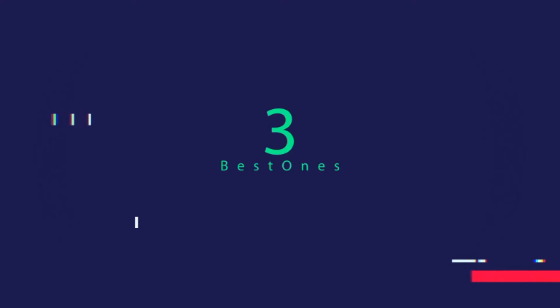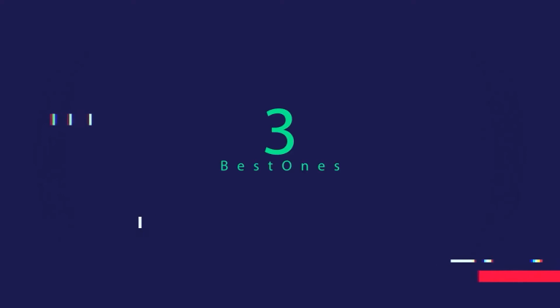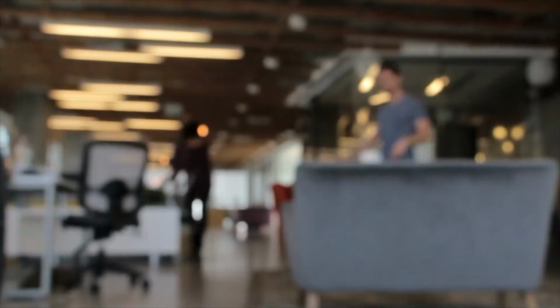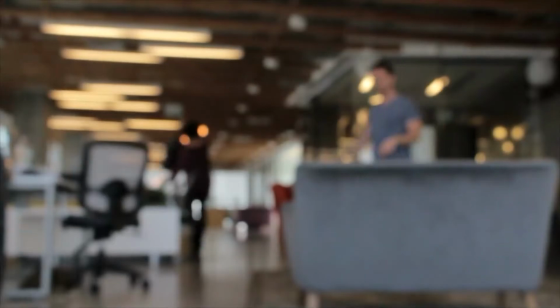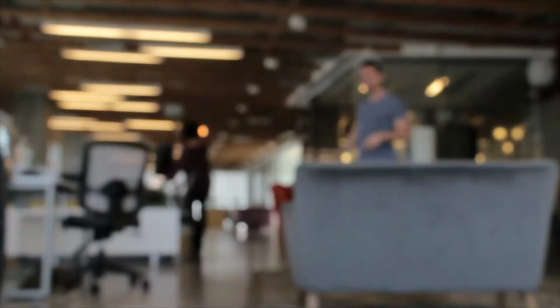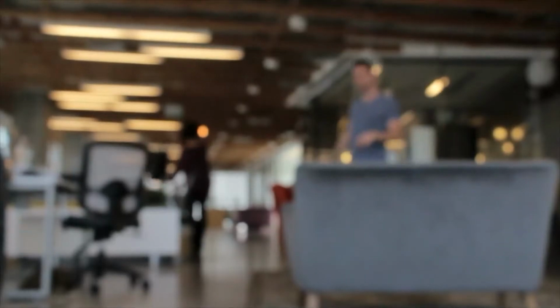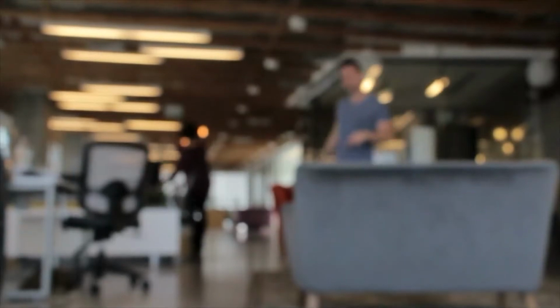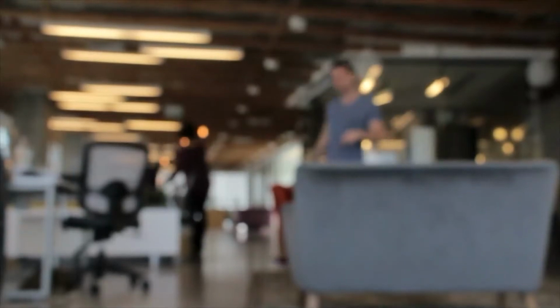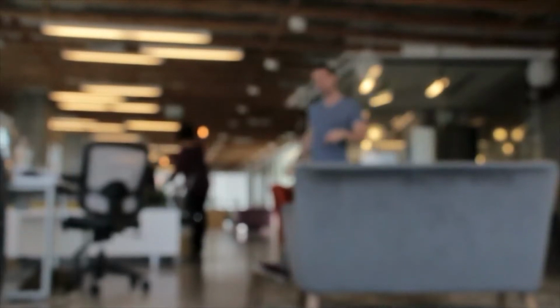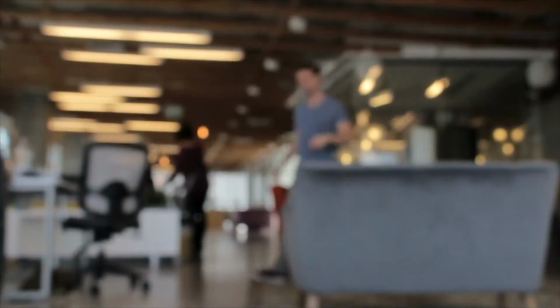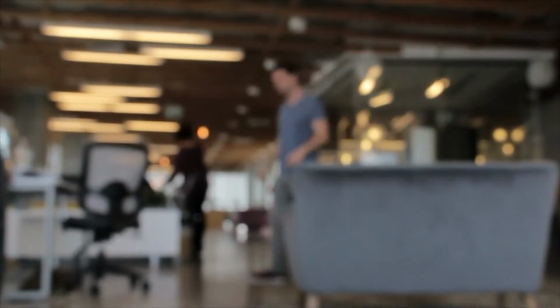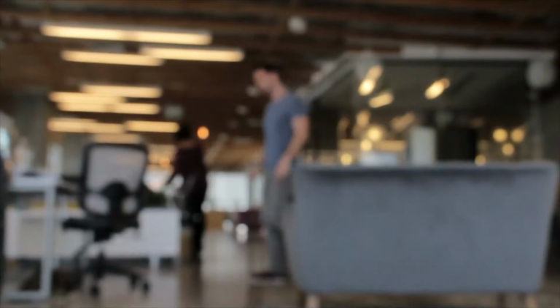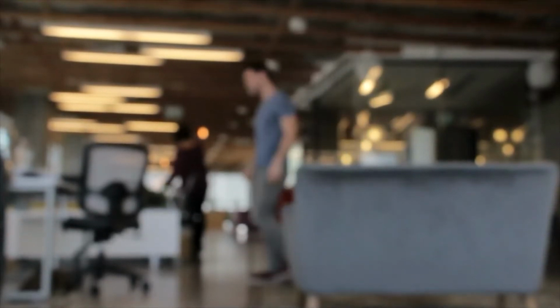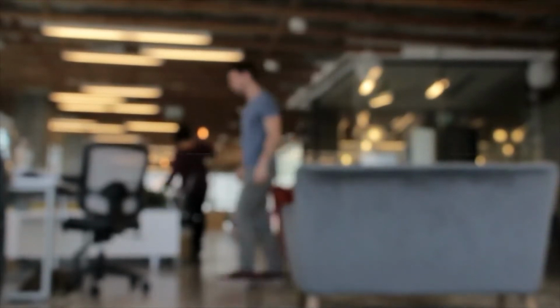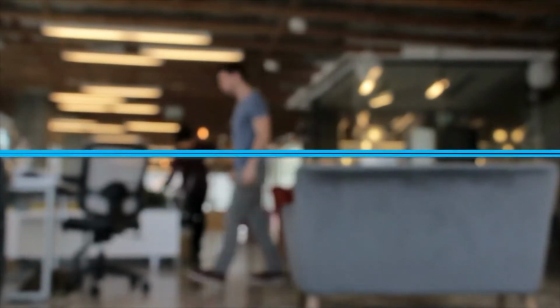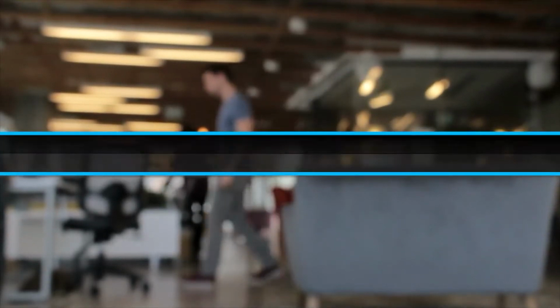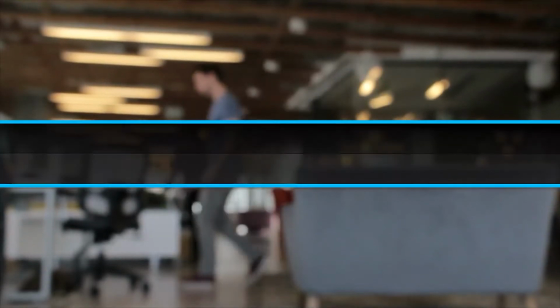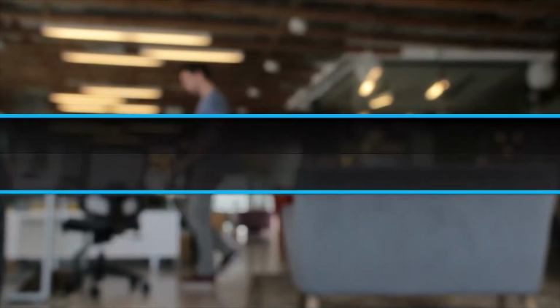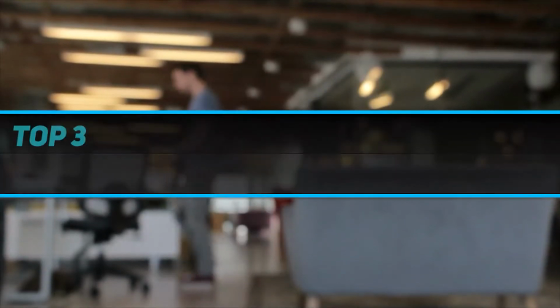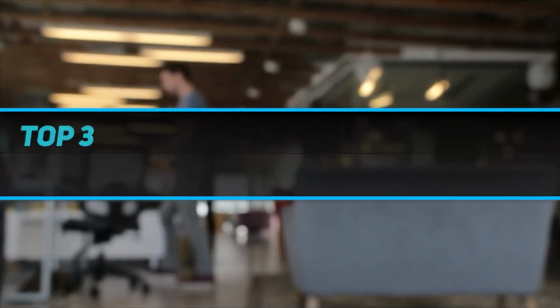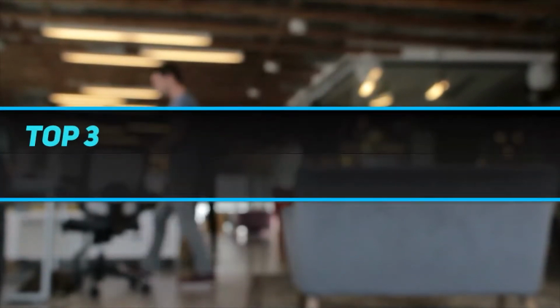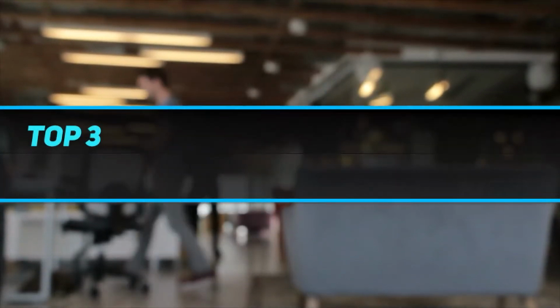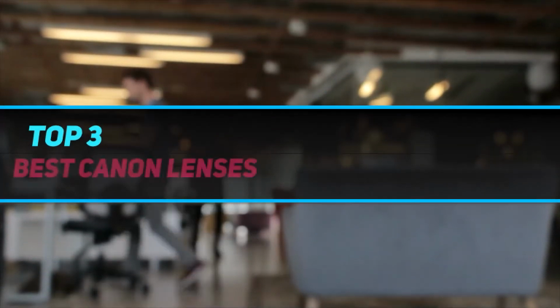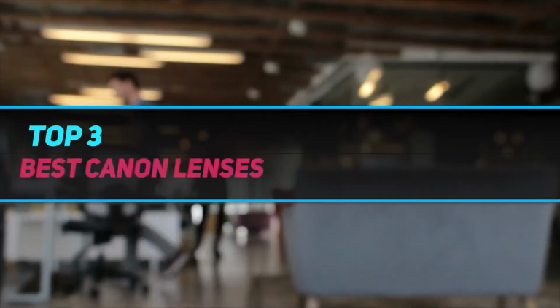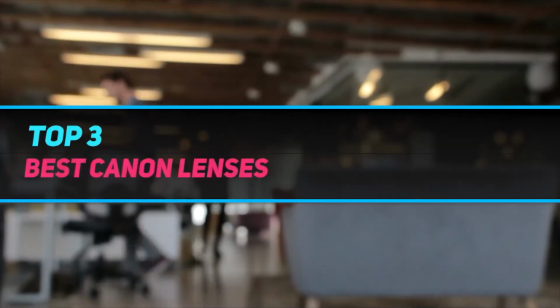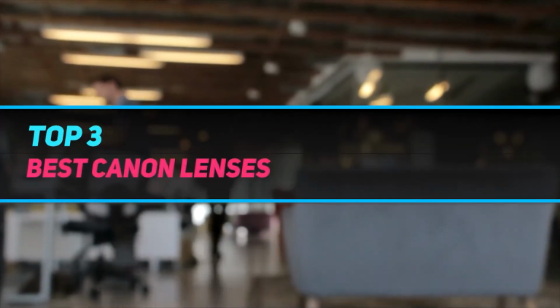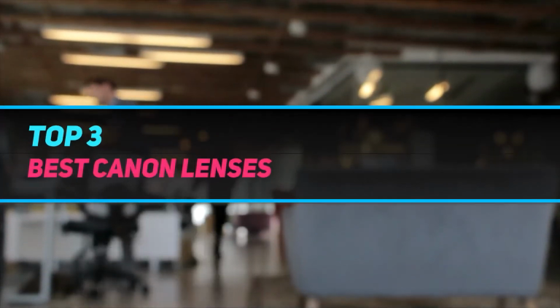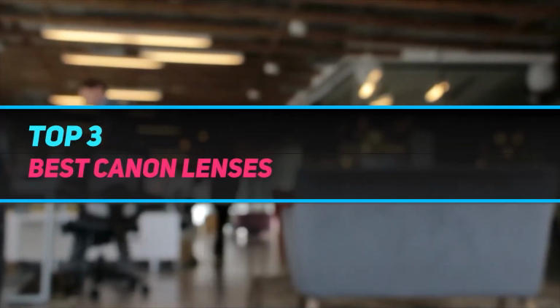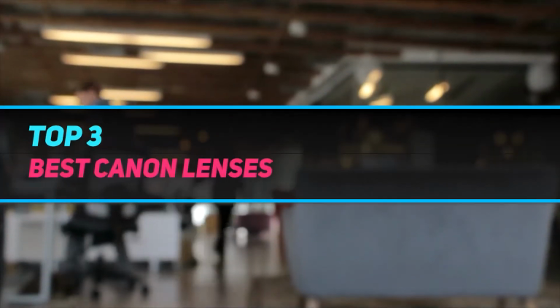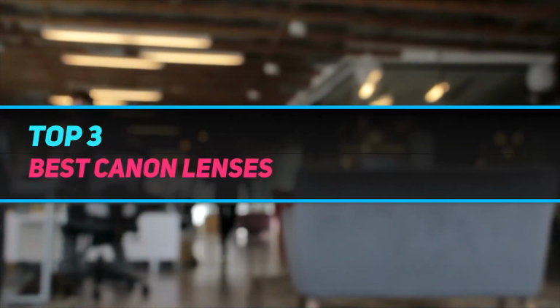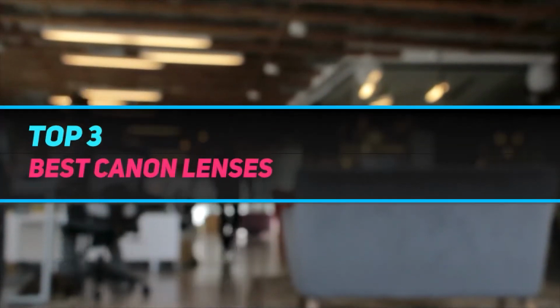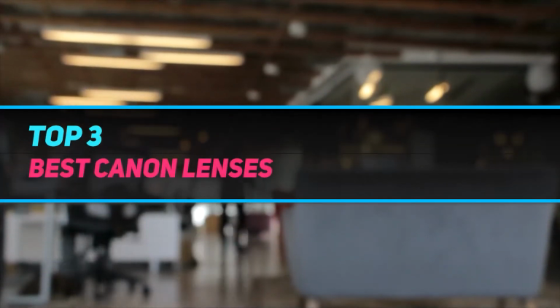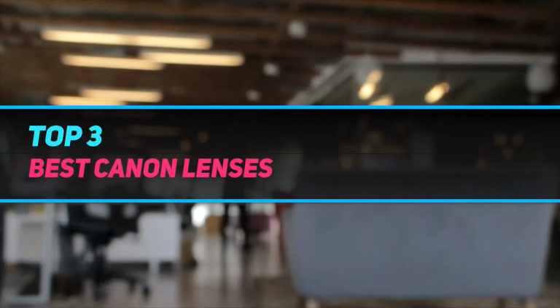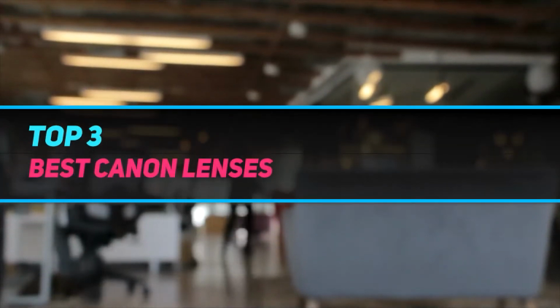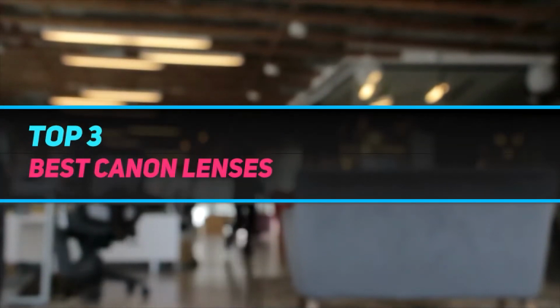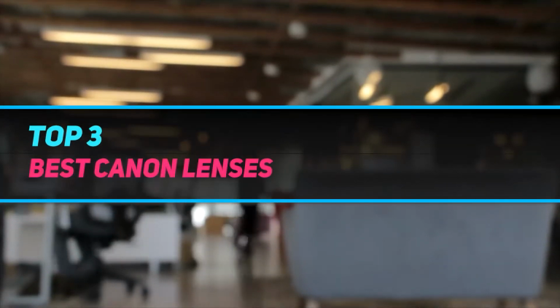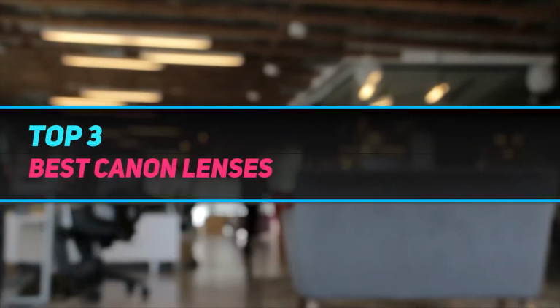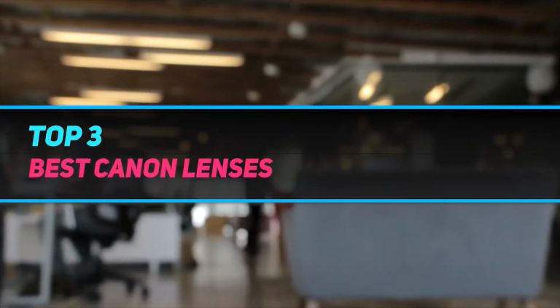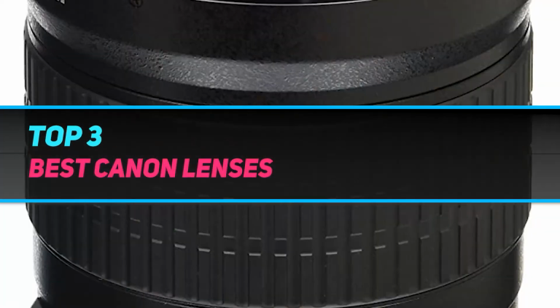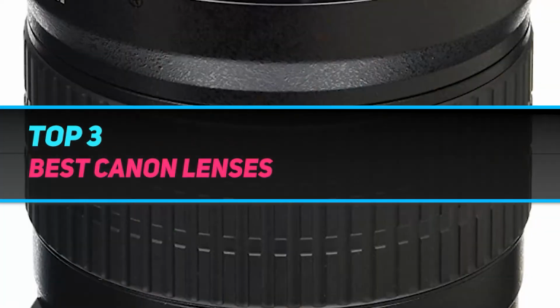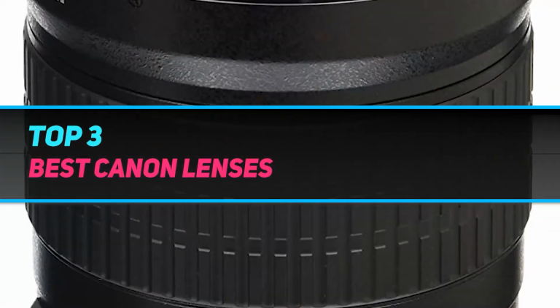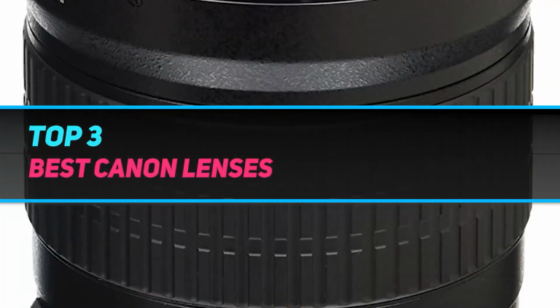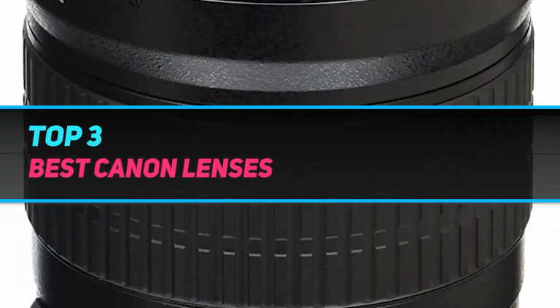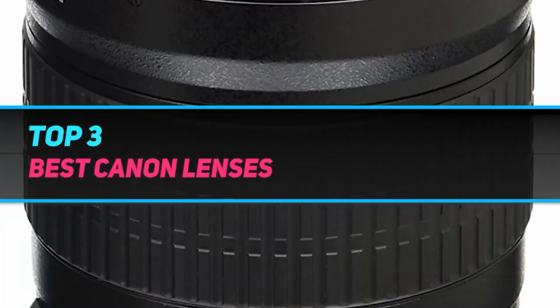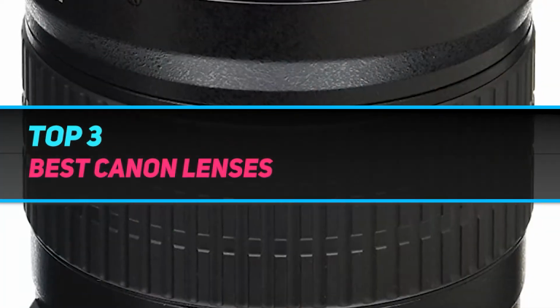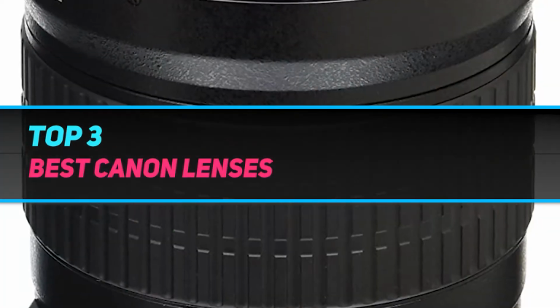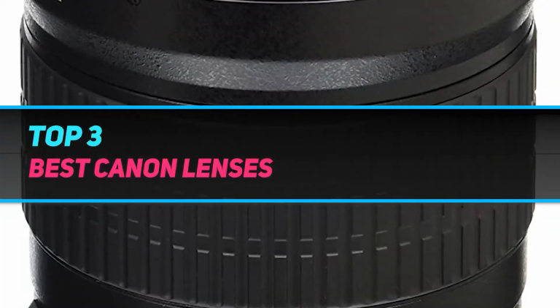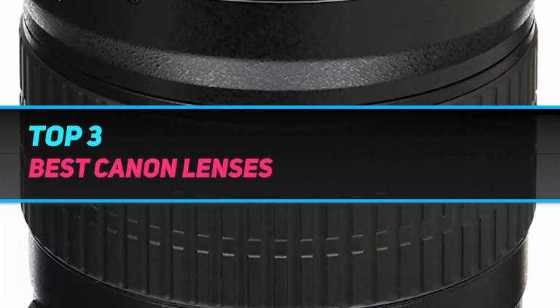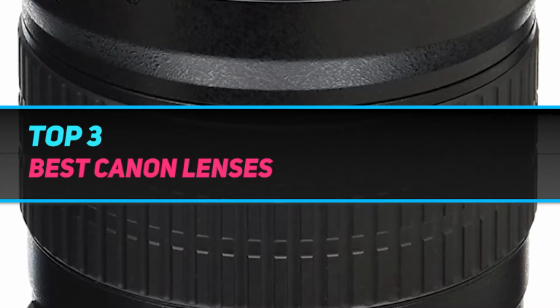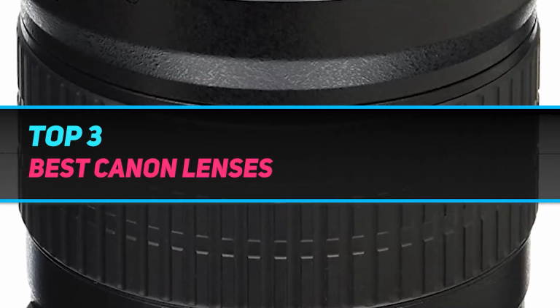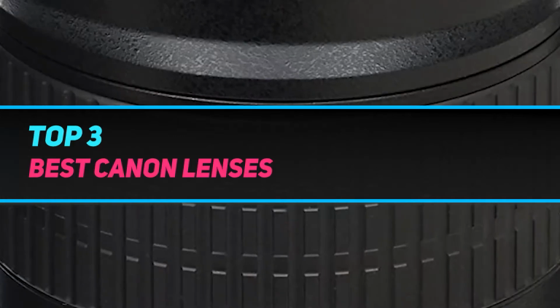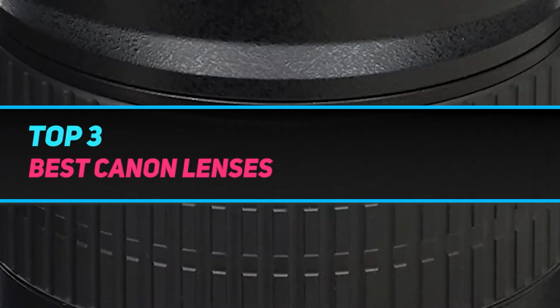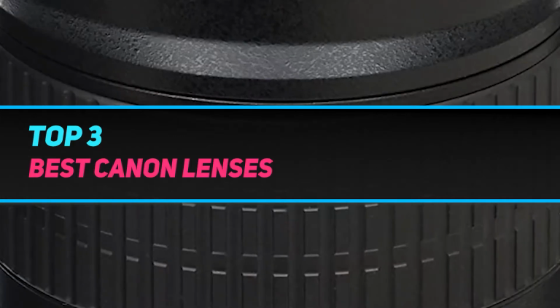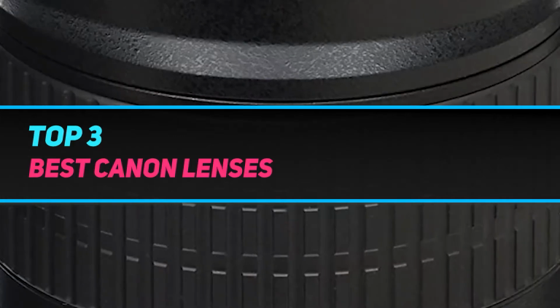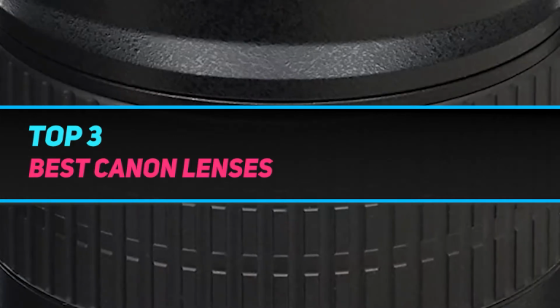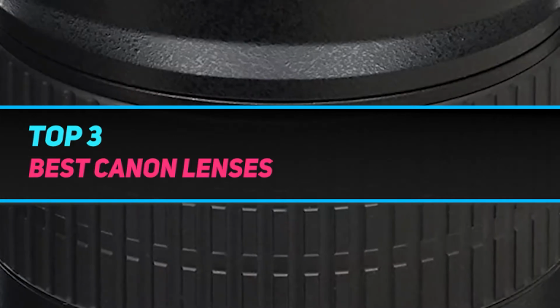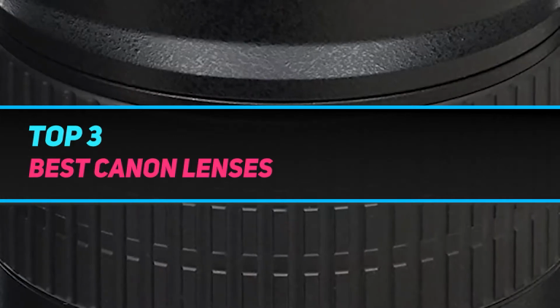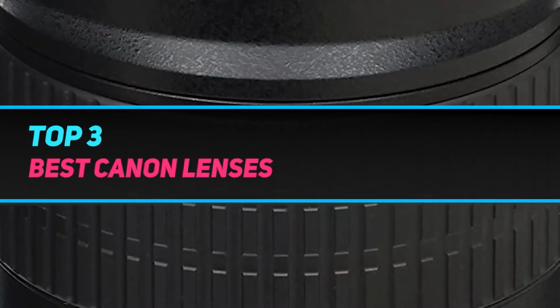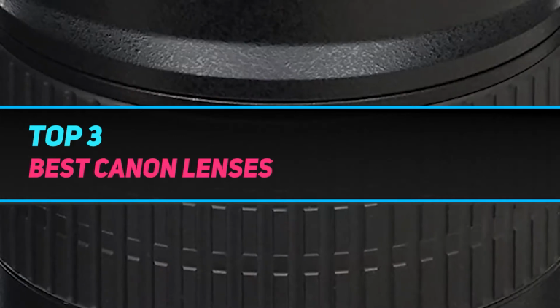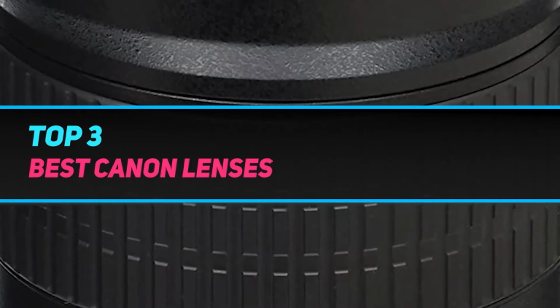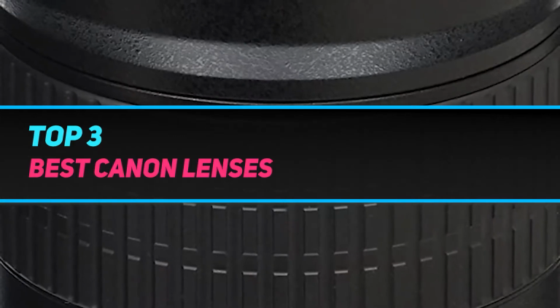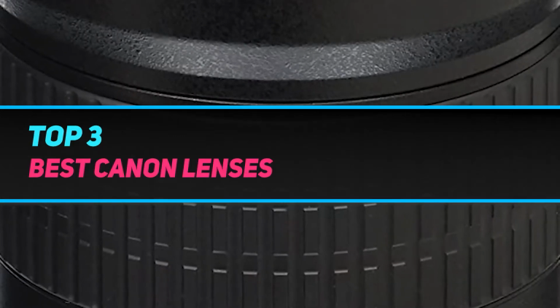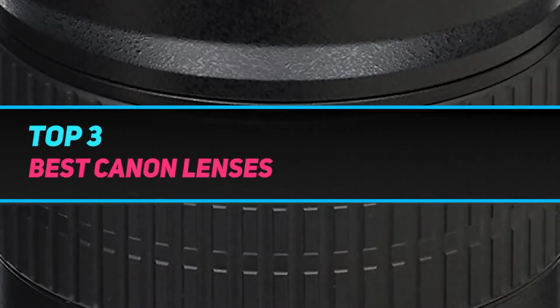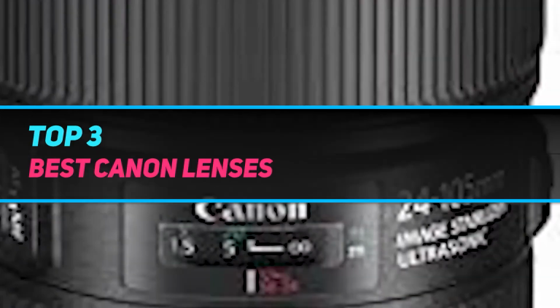Hi guys, welcome back to my channel. In today's video, we're gonna check out the Top 3 Best Canon Lenses.